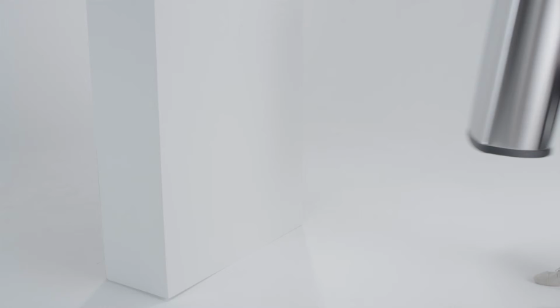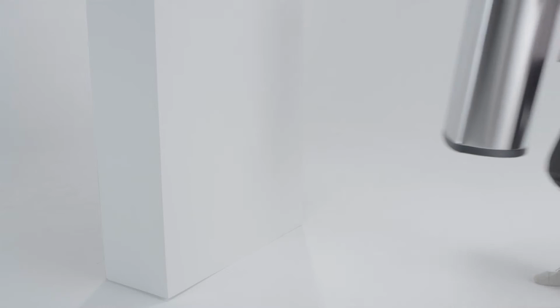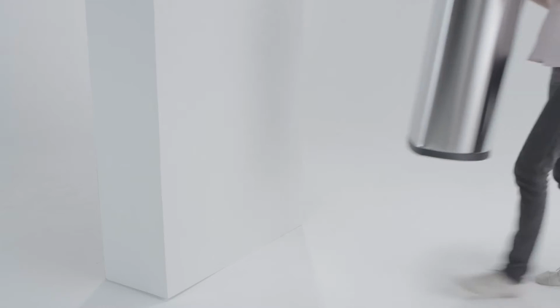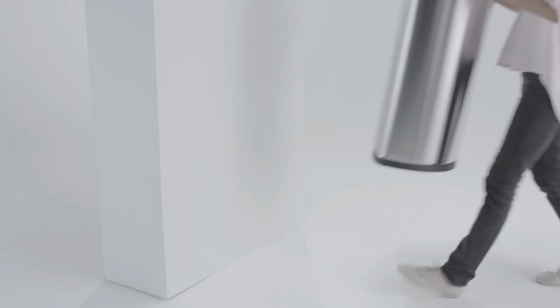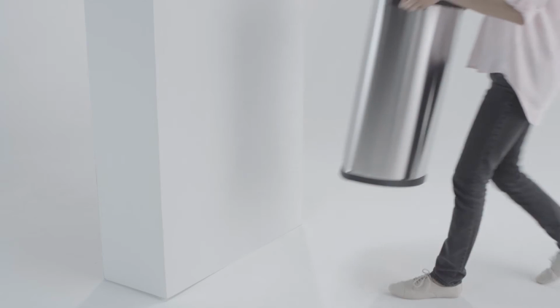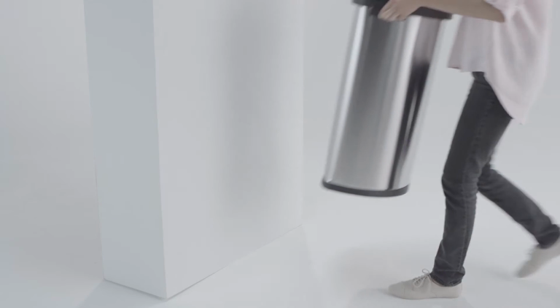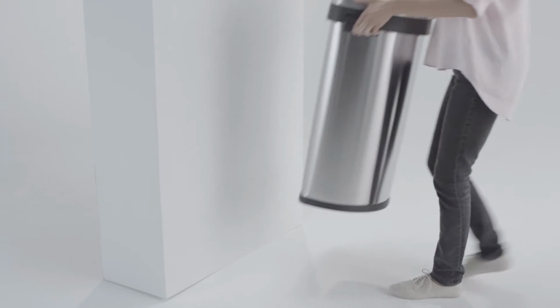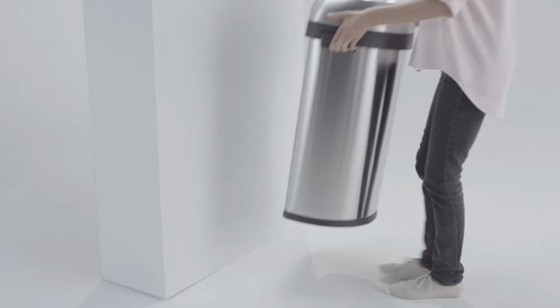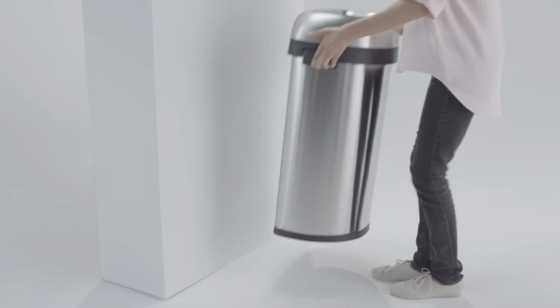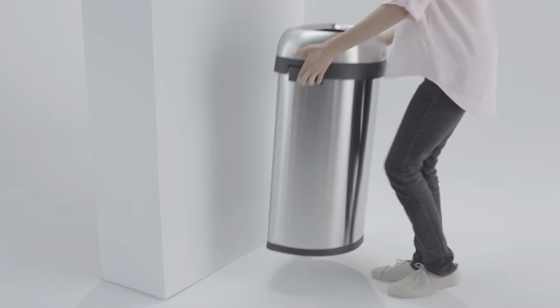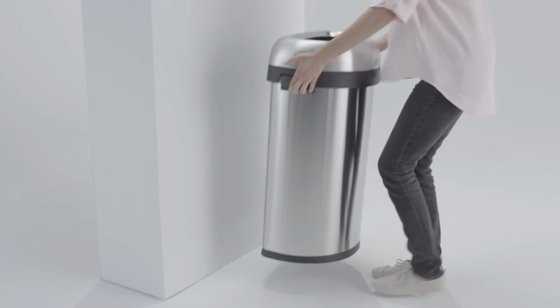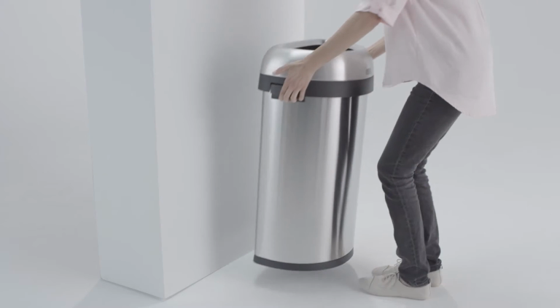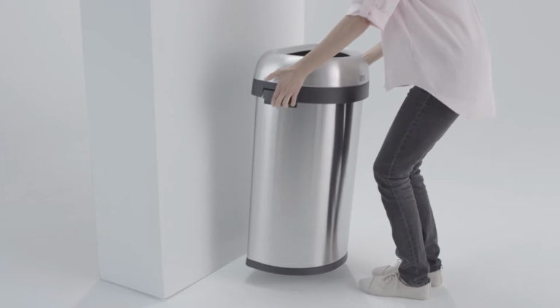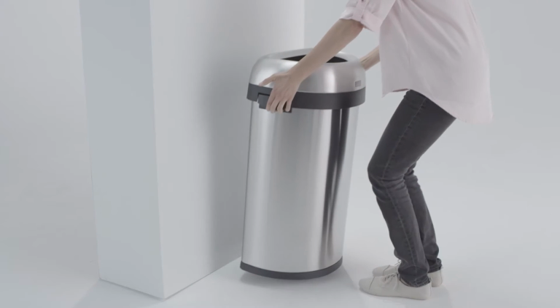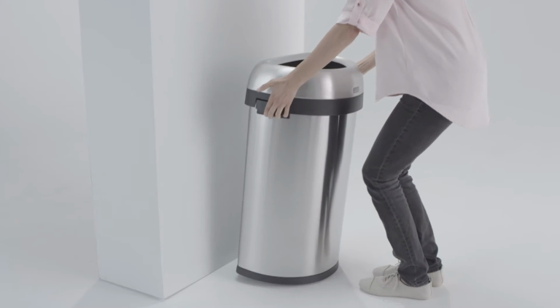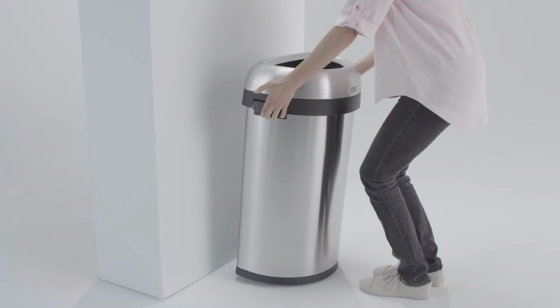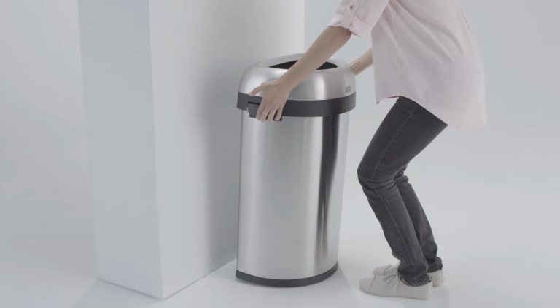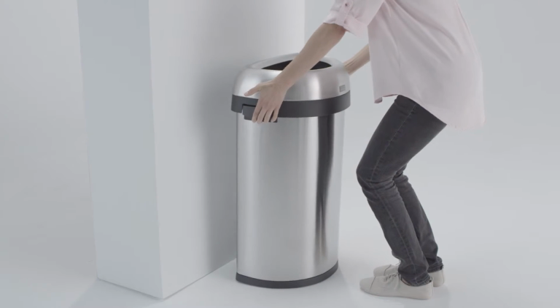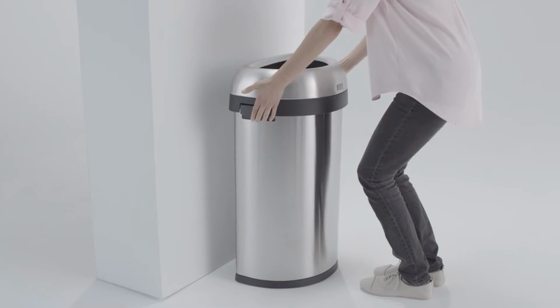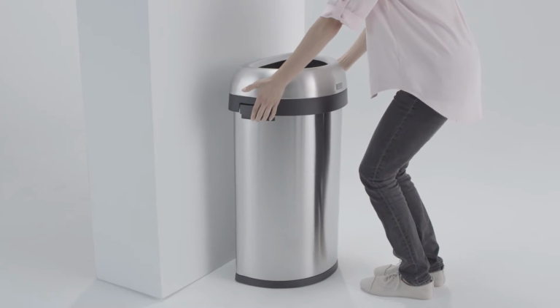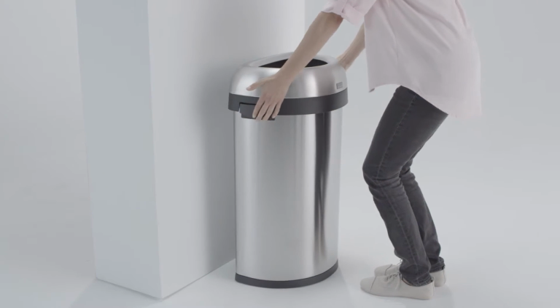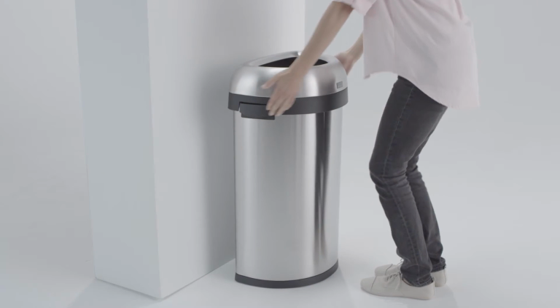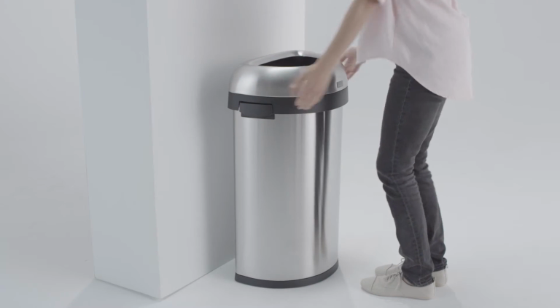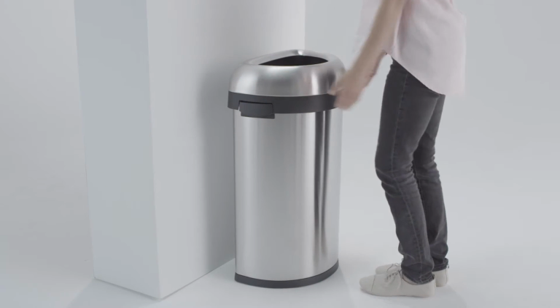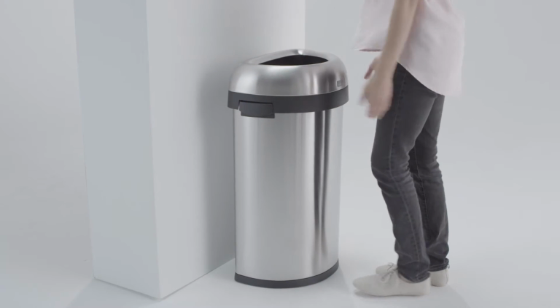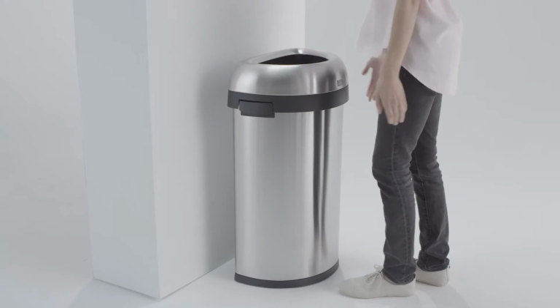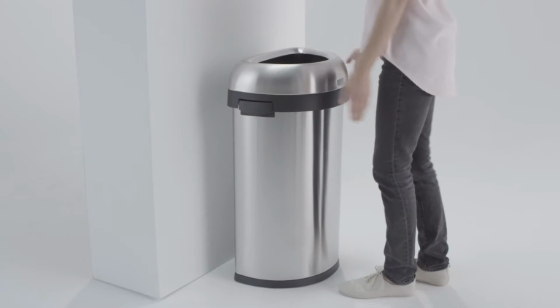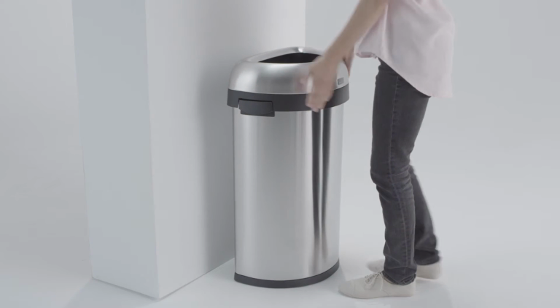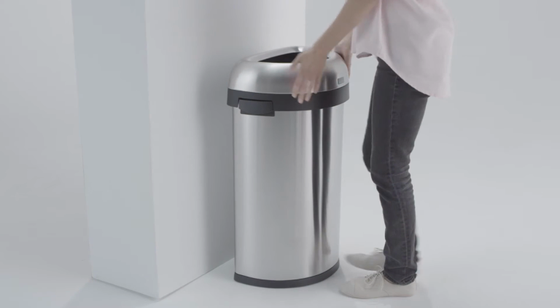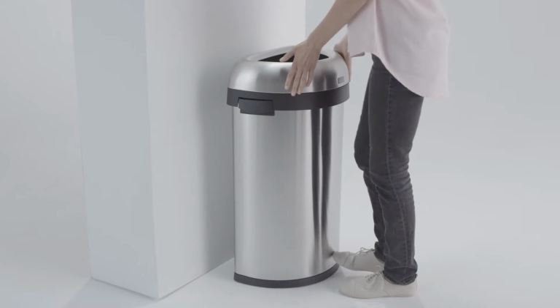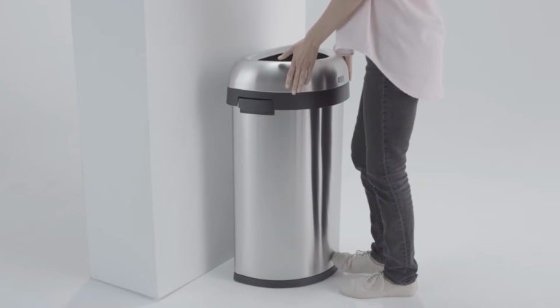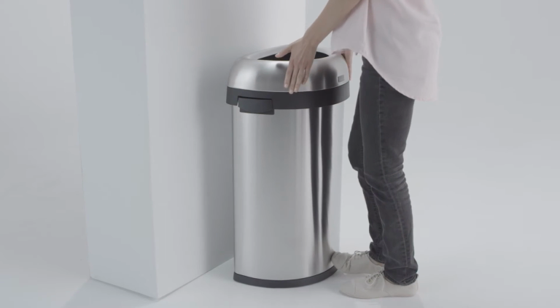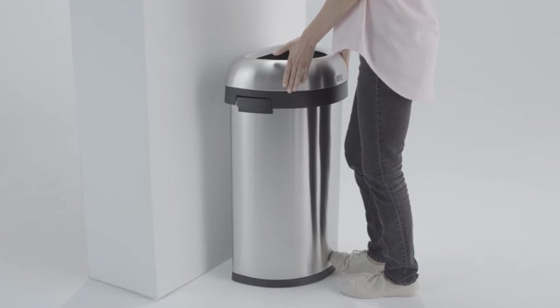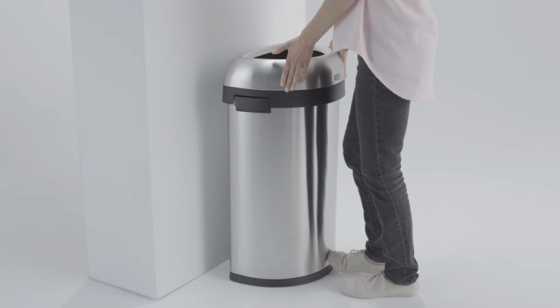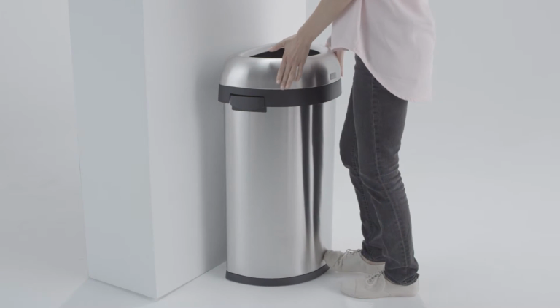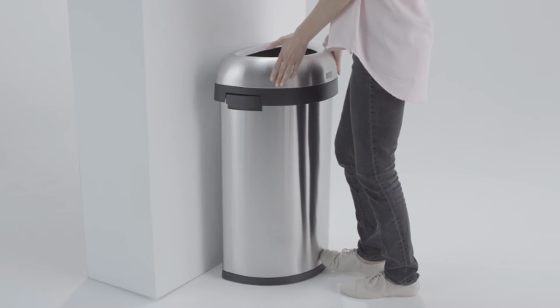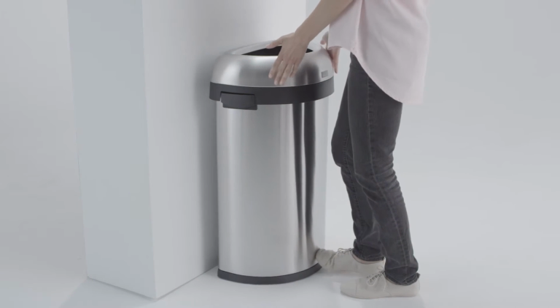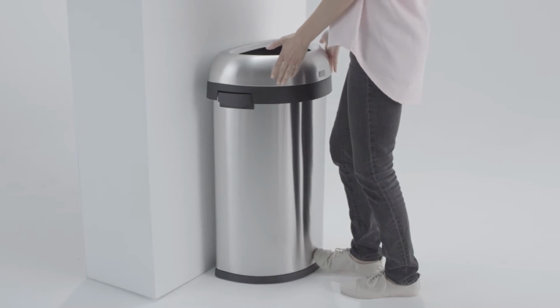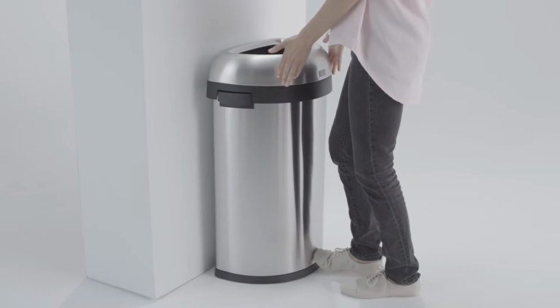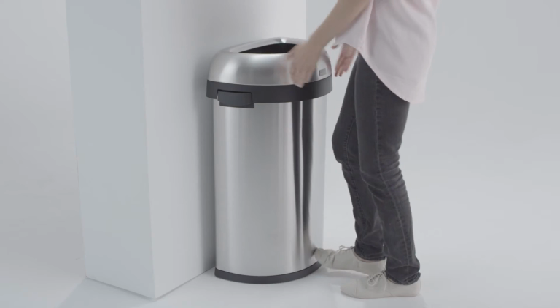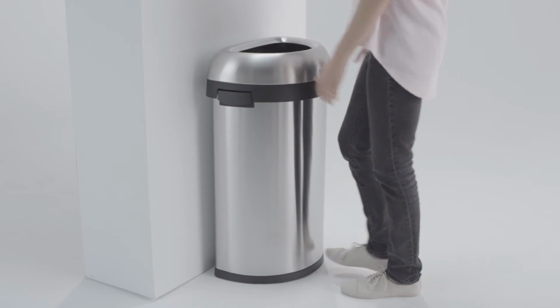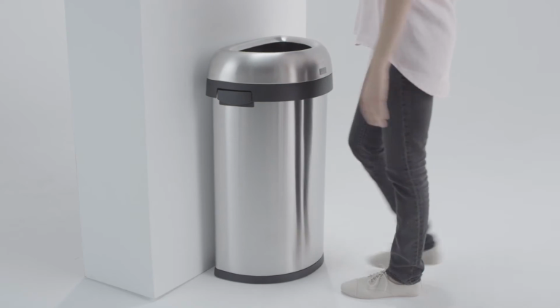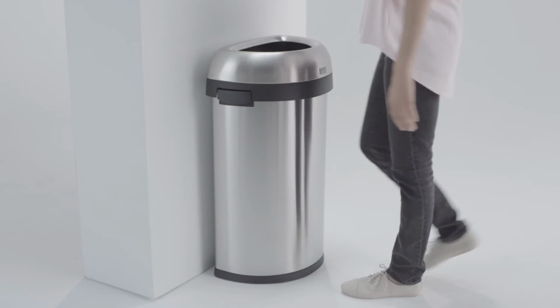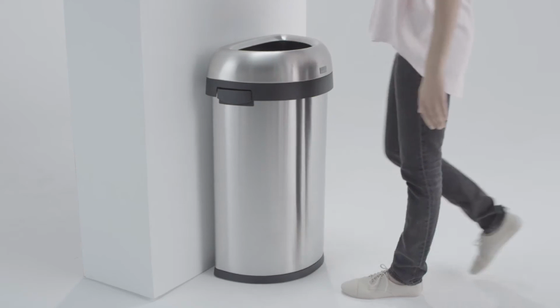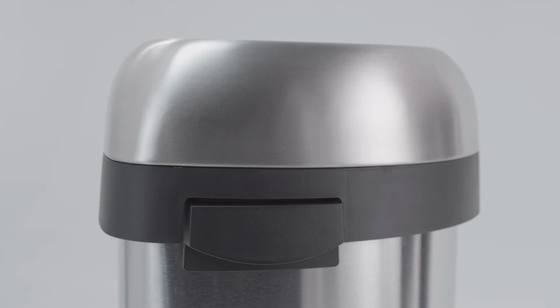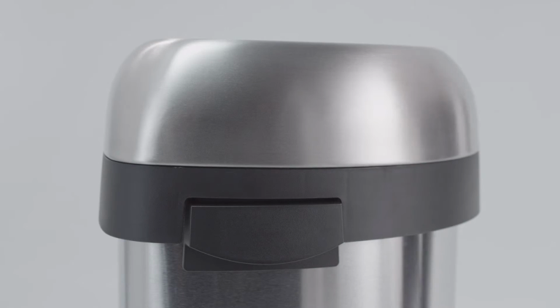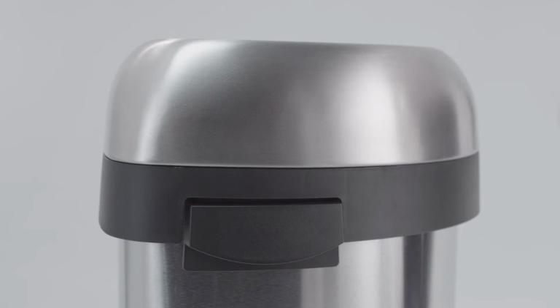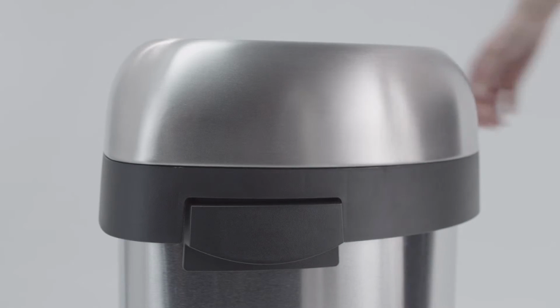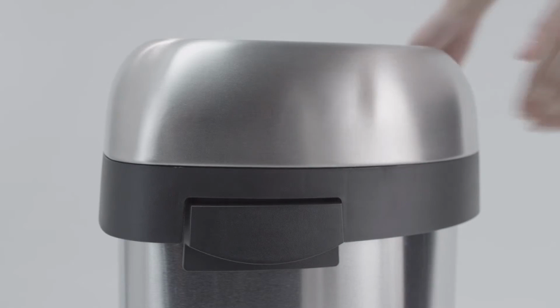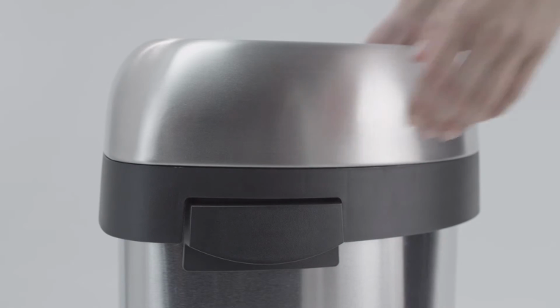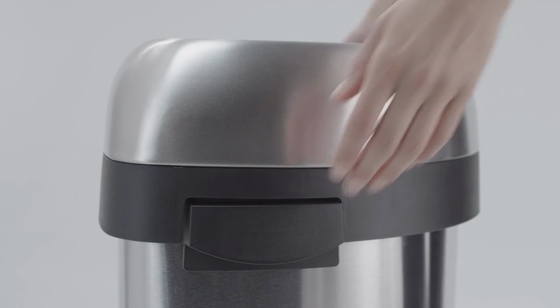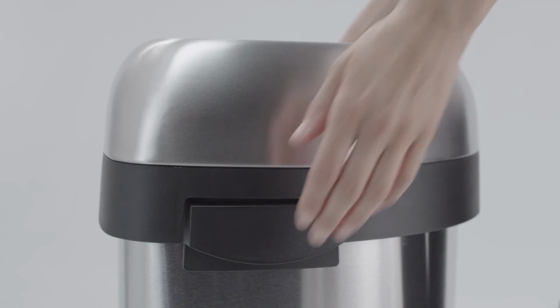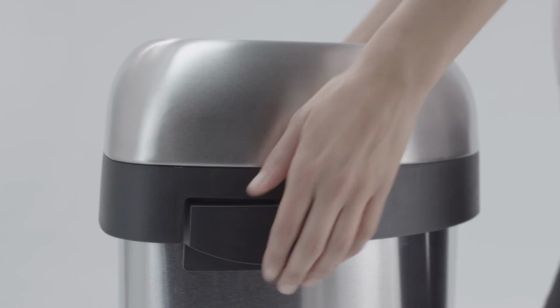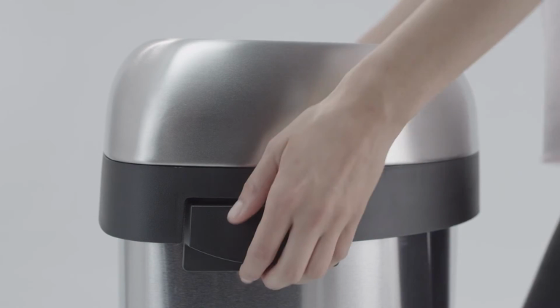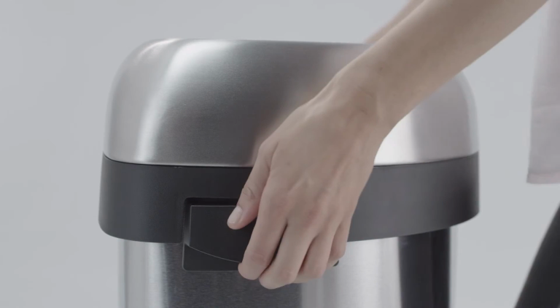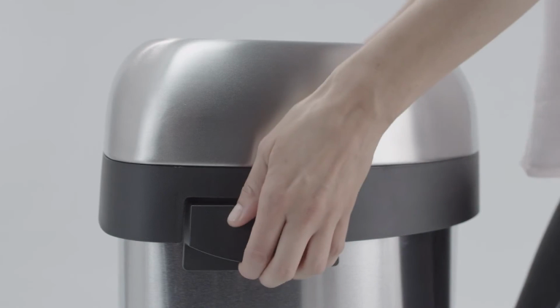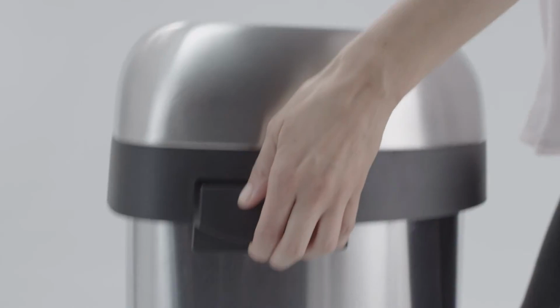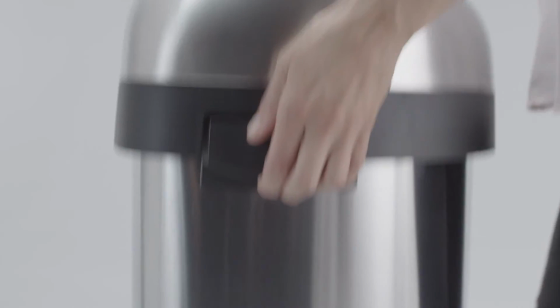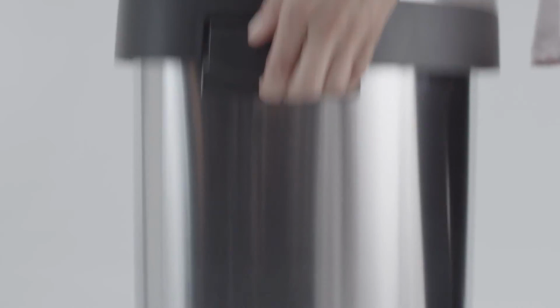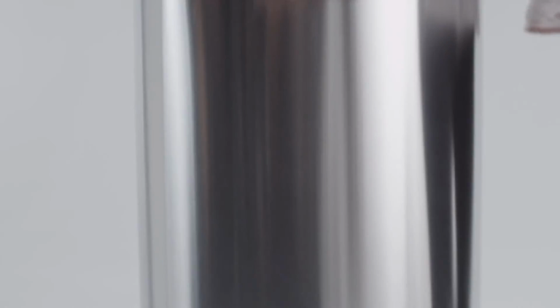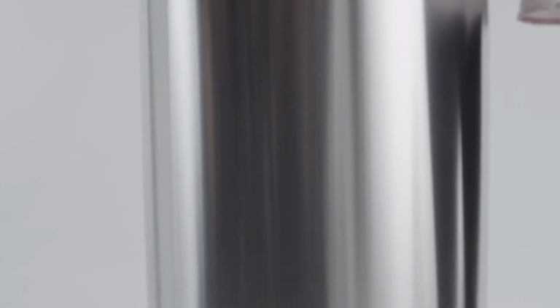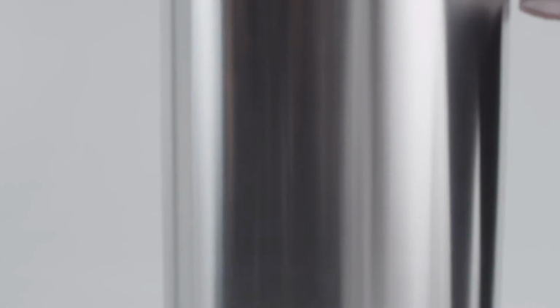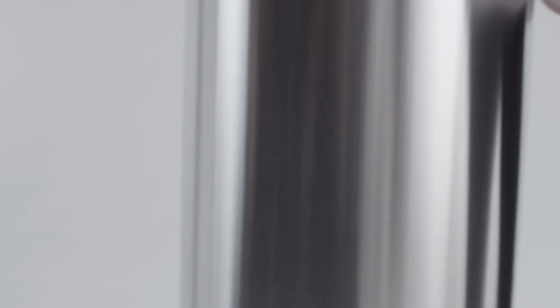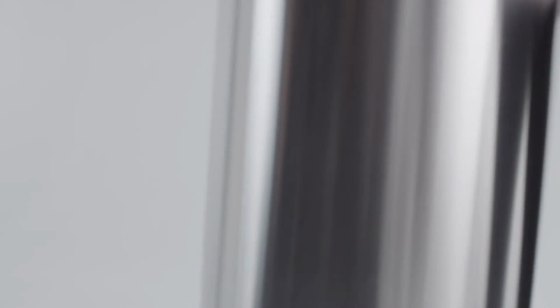The flat back allows you to place the can right up against the wall and out of the way. And you can easily move it around with these side handles.